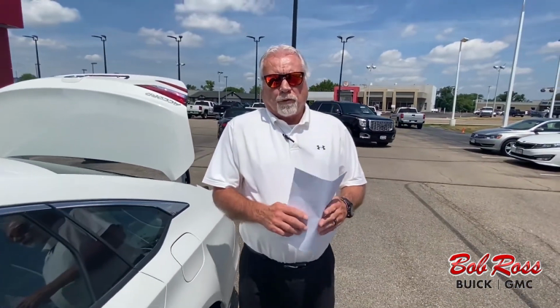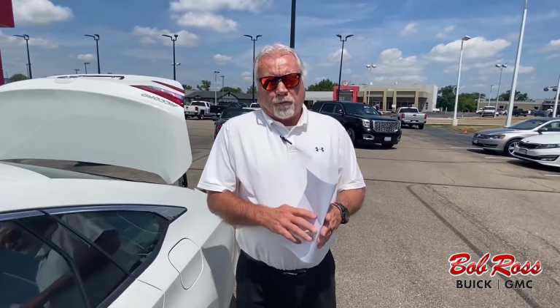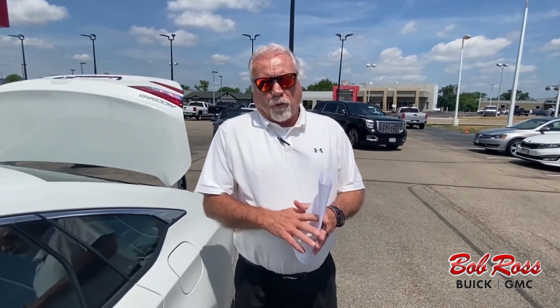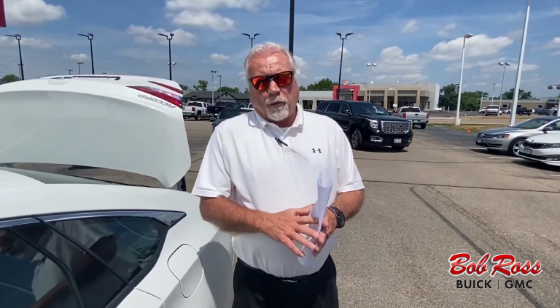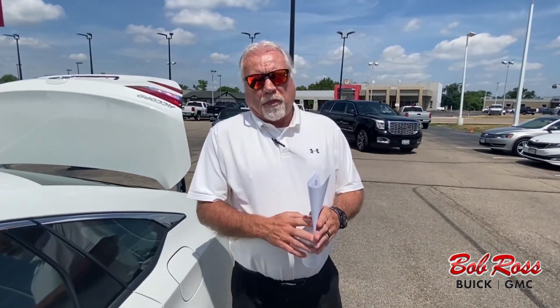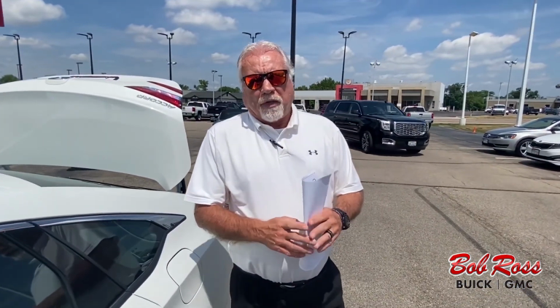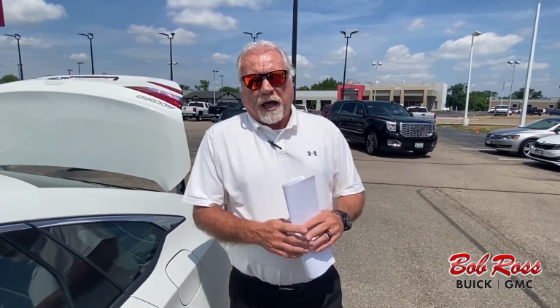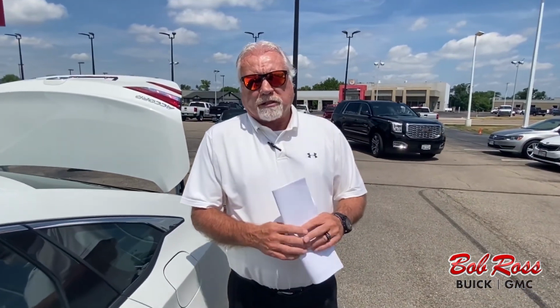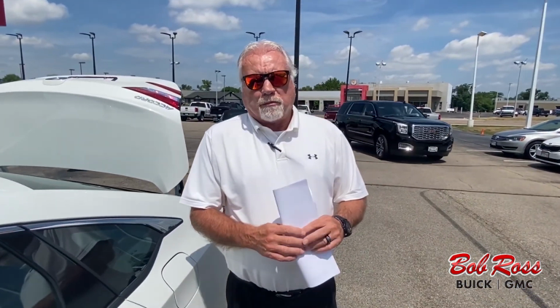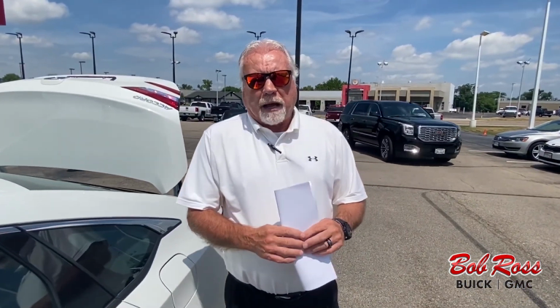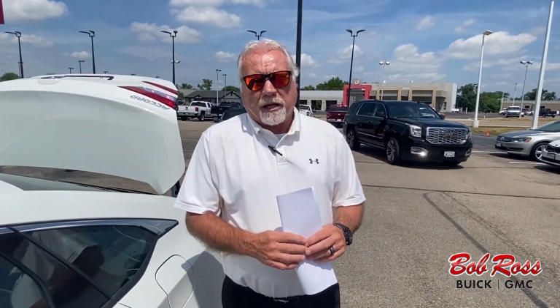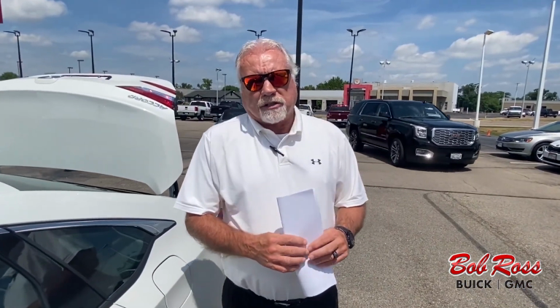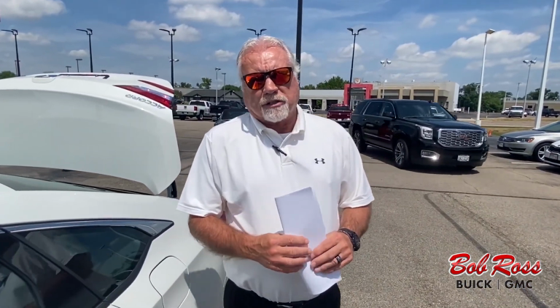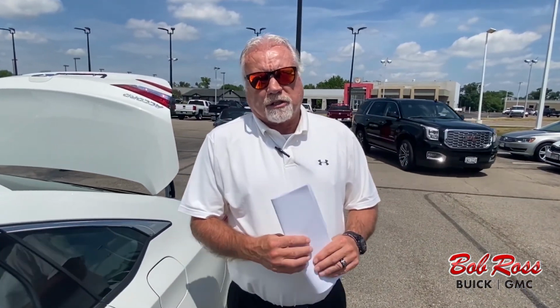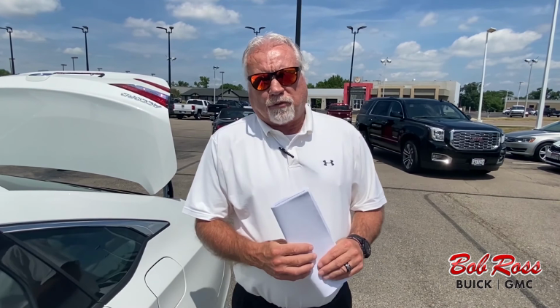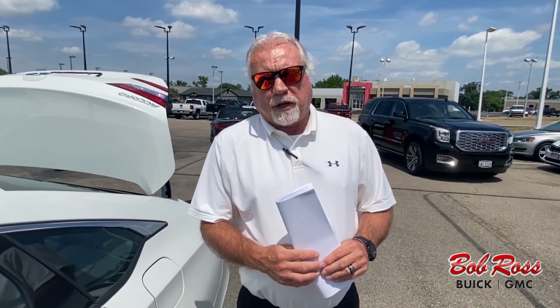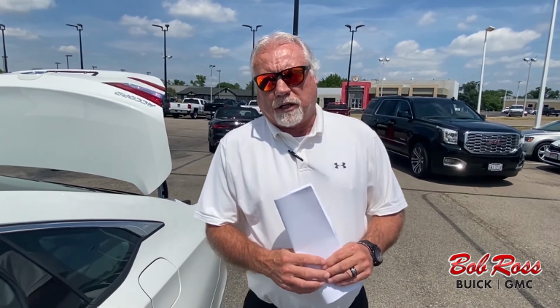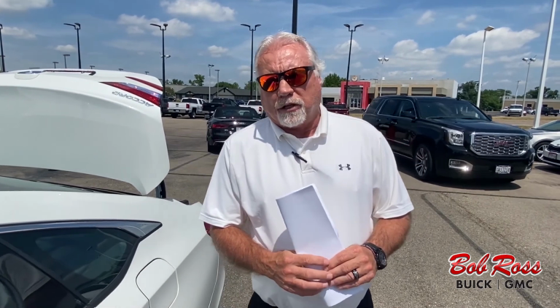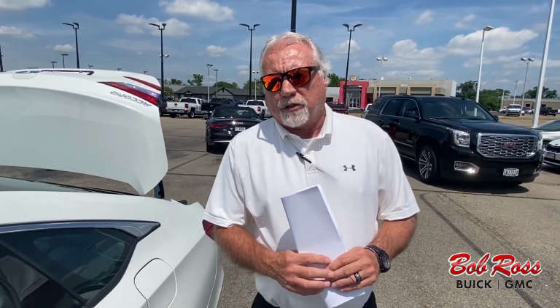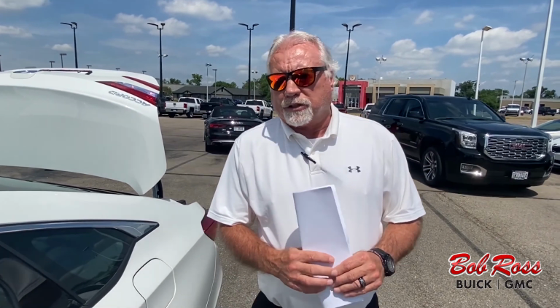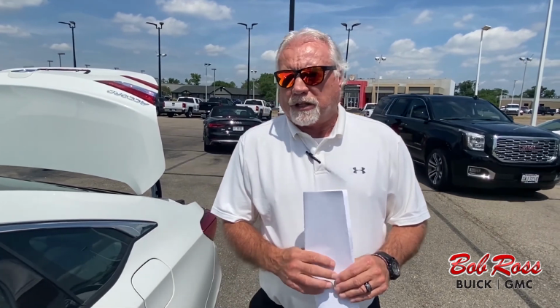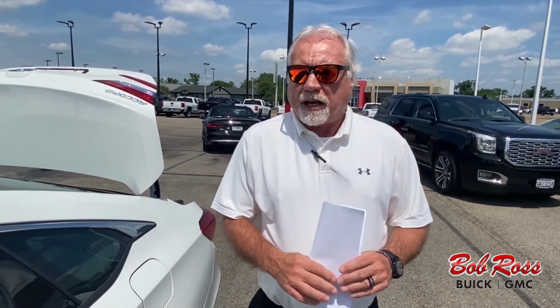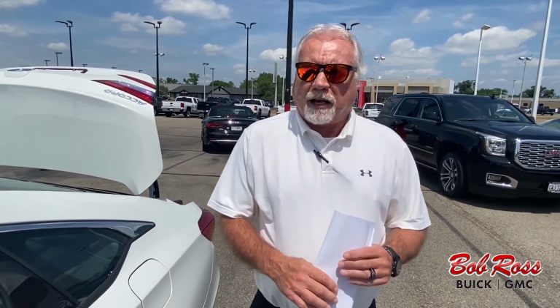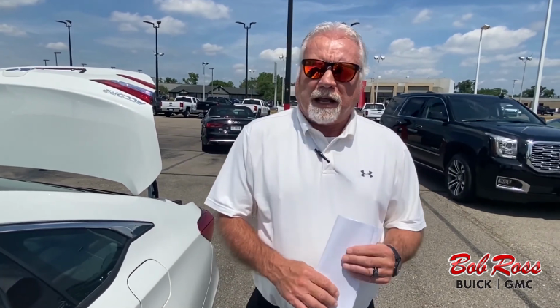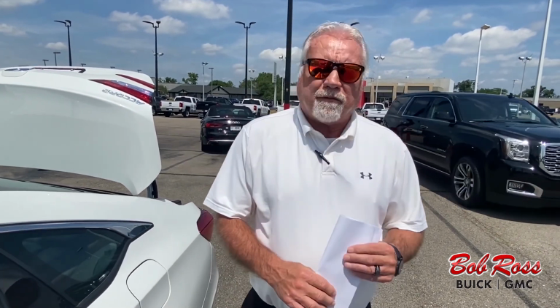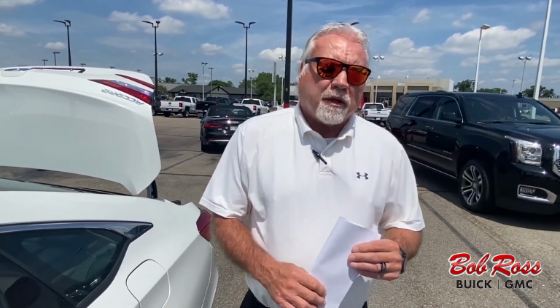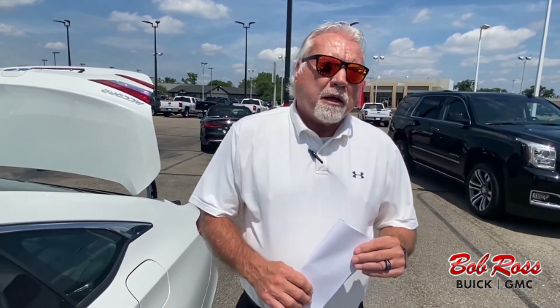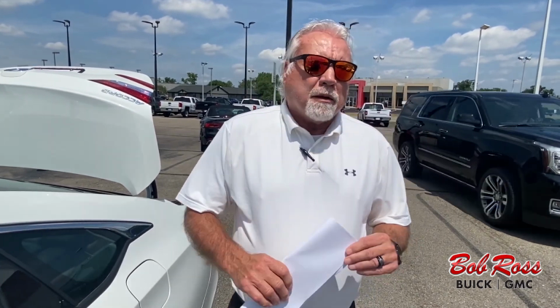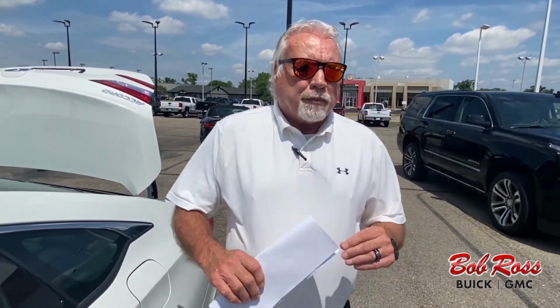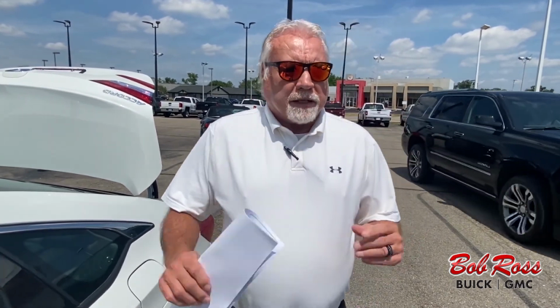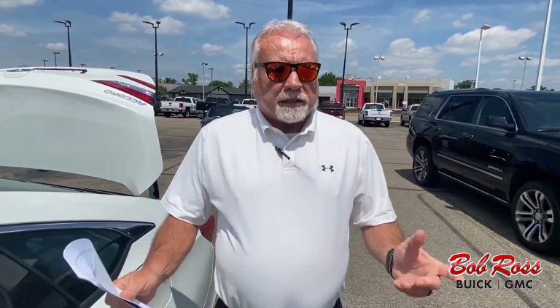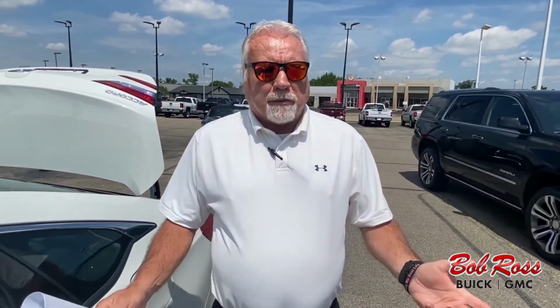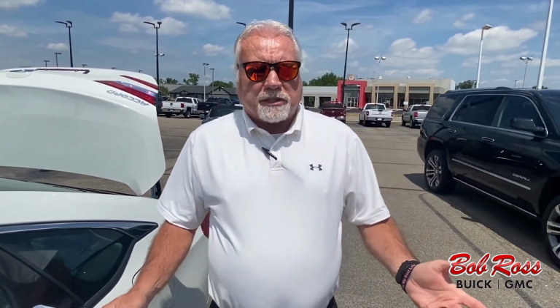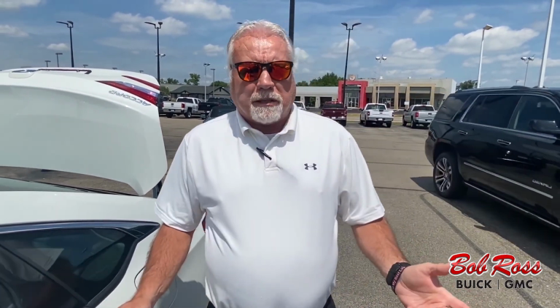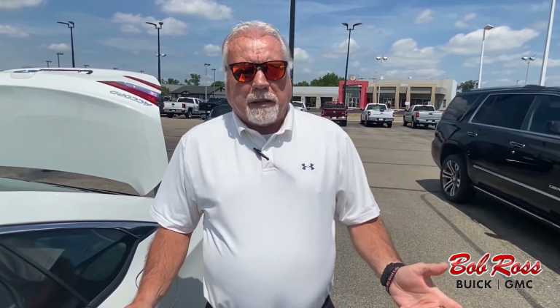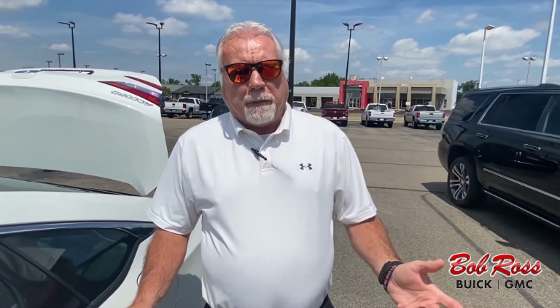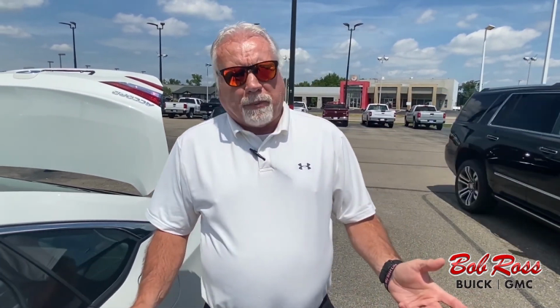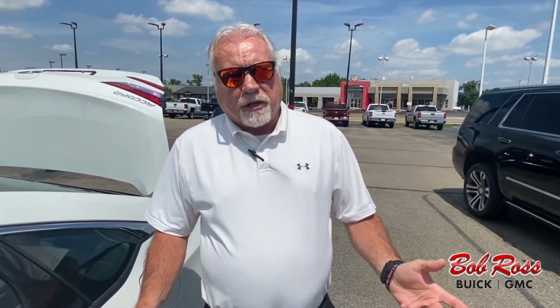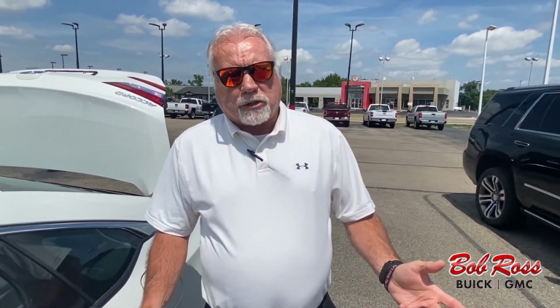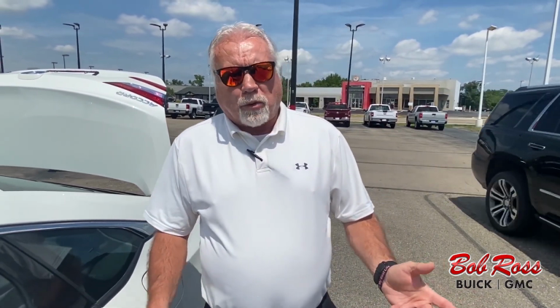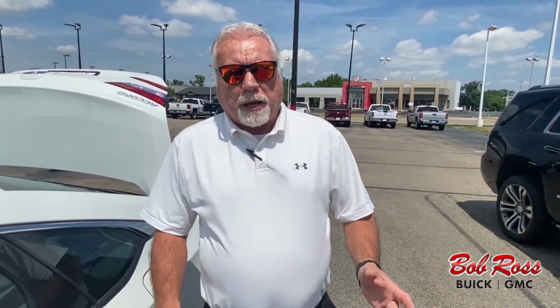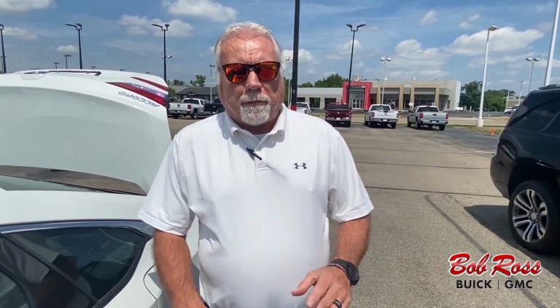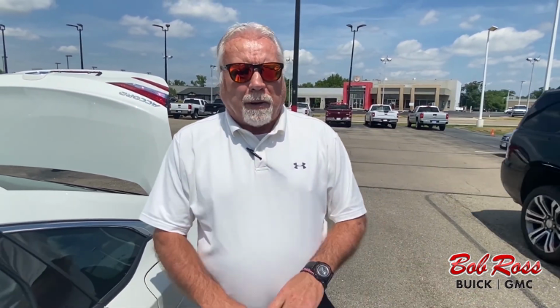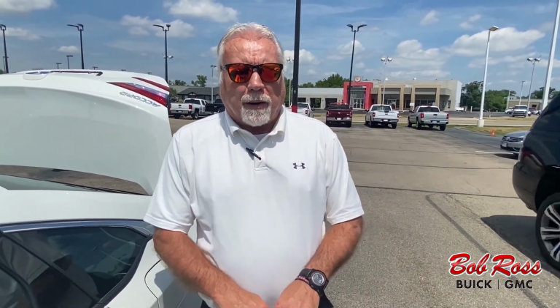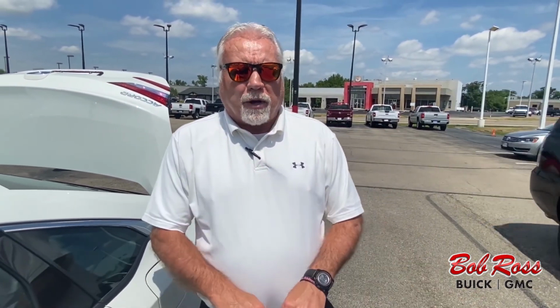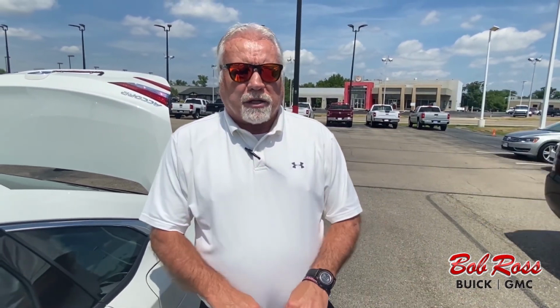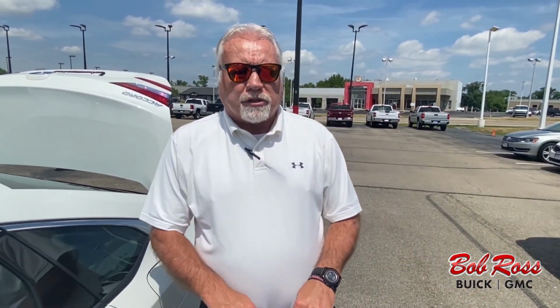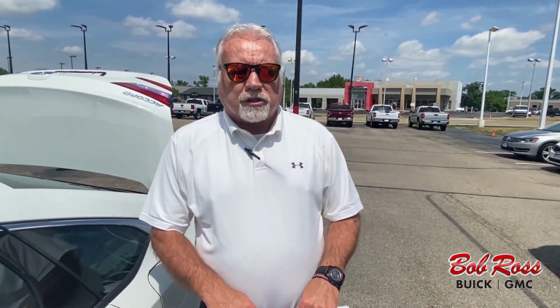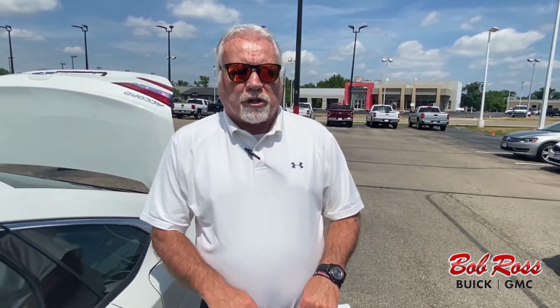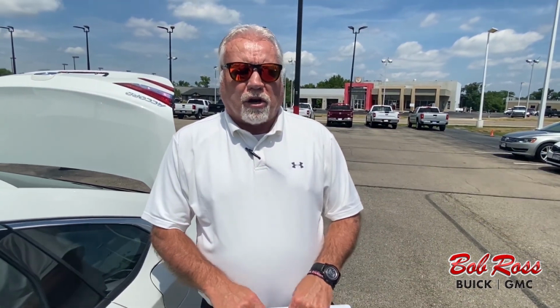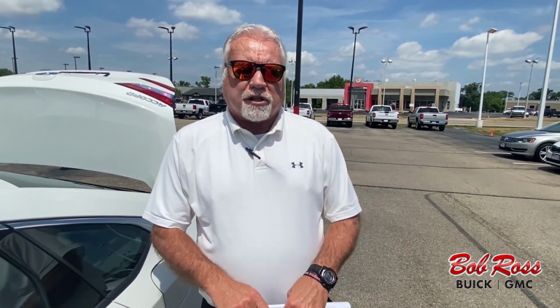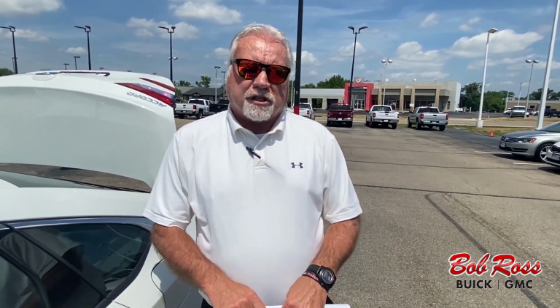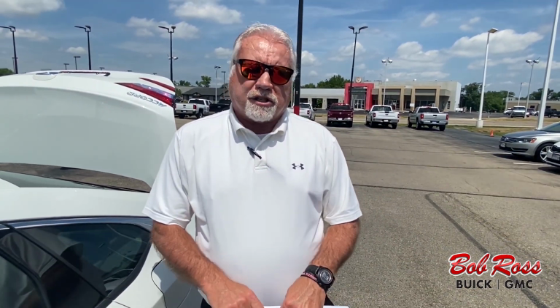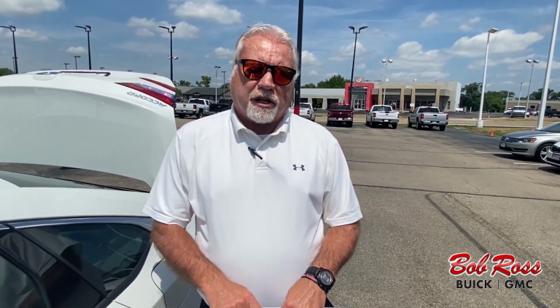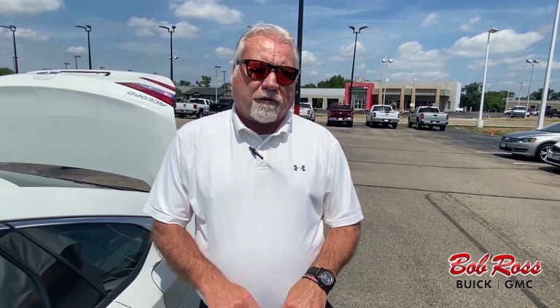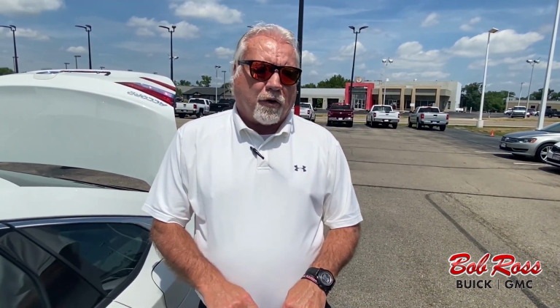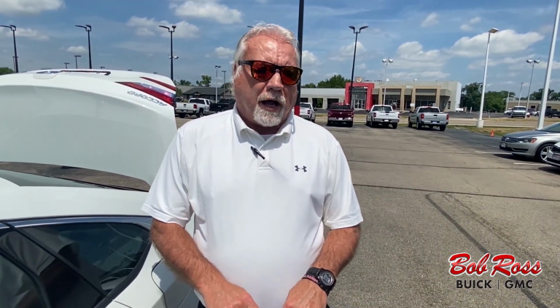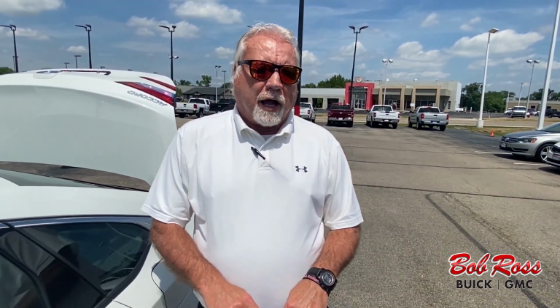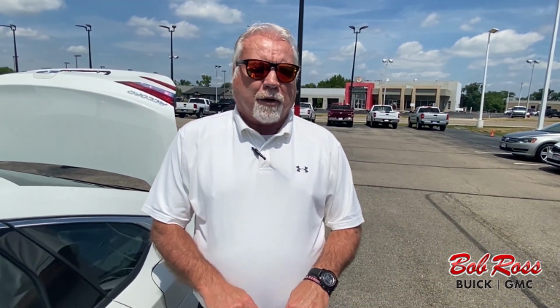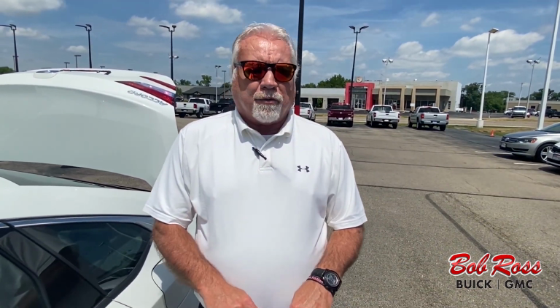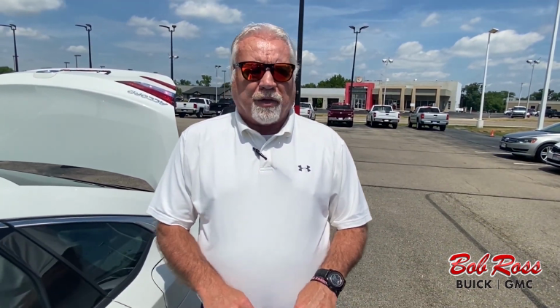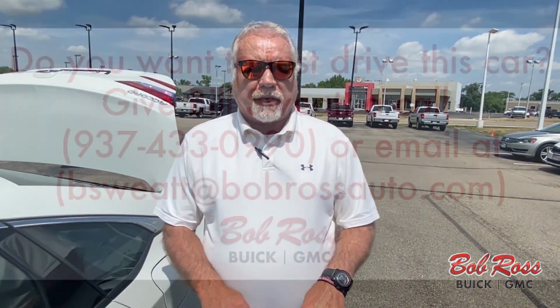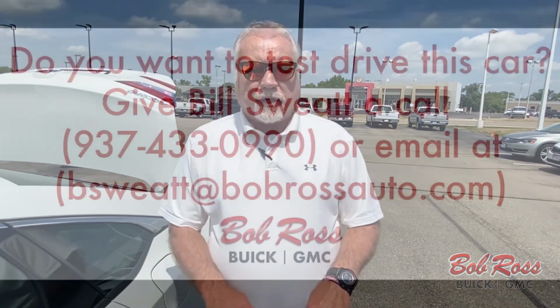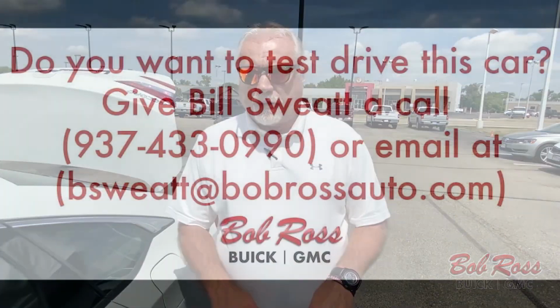41,000 miles on this vehicle — there's a lot left. Please come and see me, Bill Sweat, at Bob Ross Used Cars in Central Ohio. Thank you.